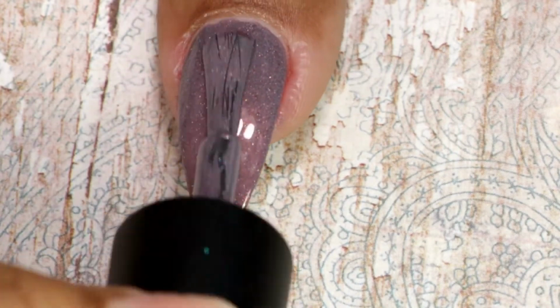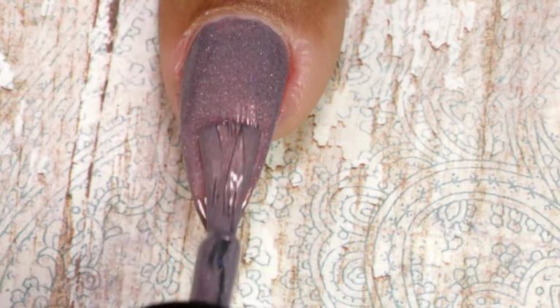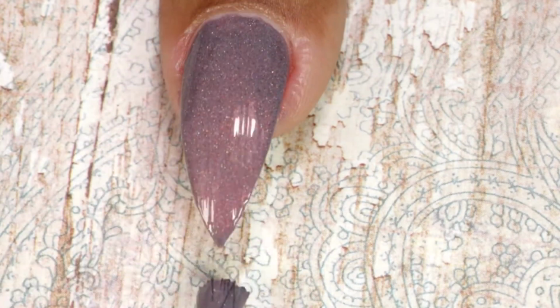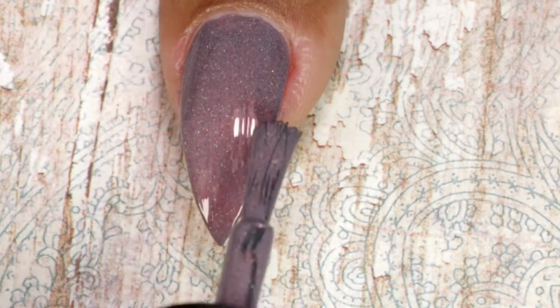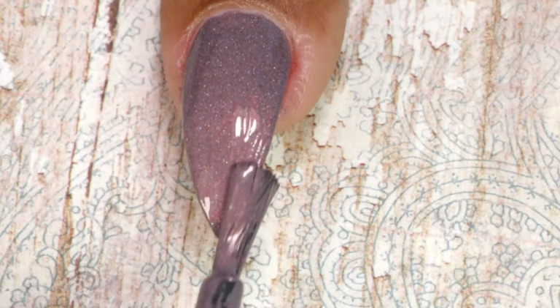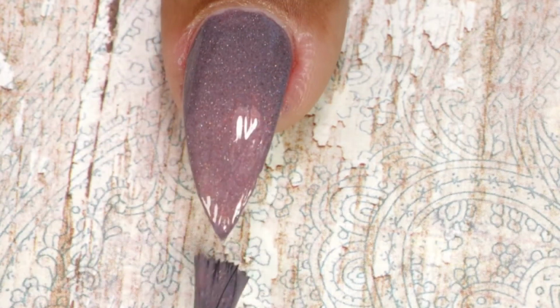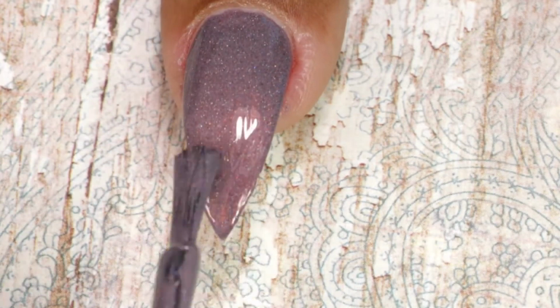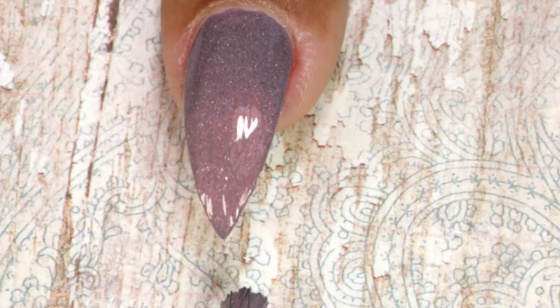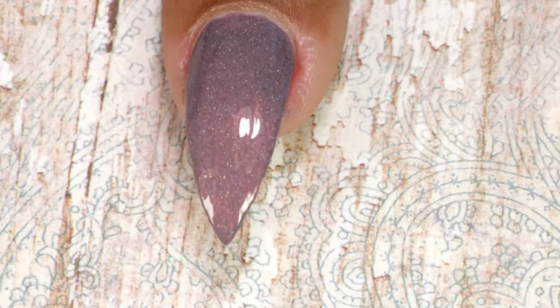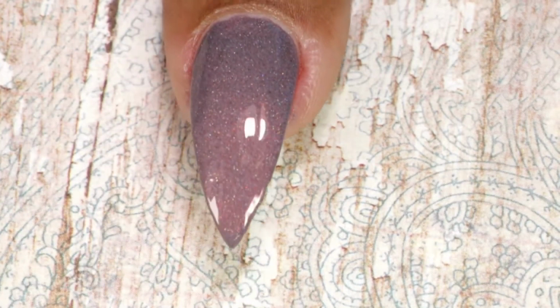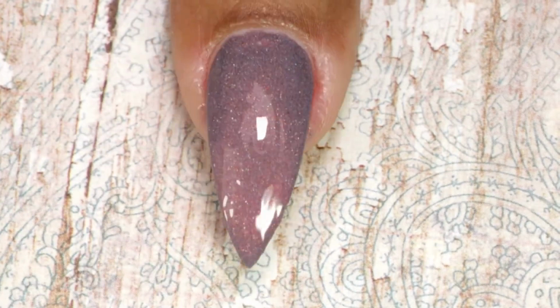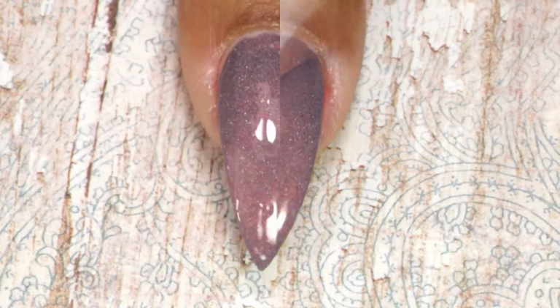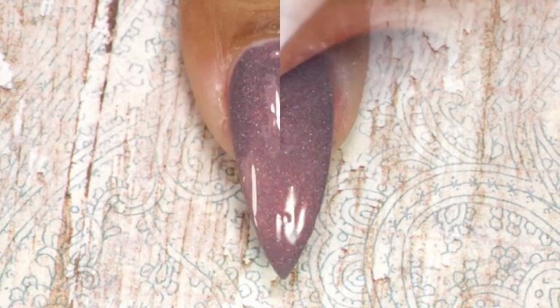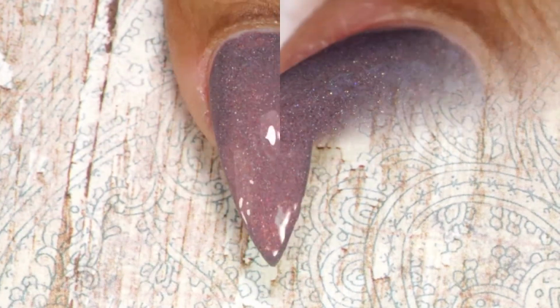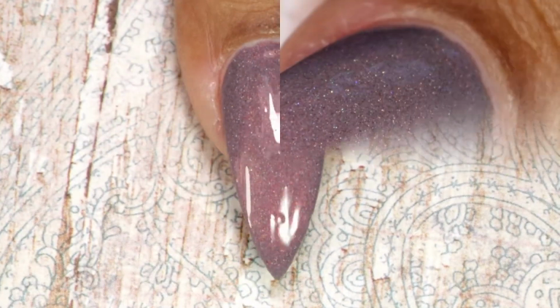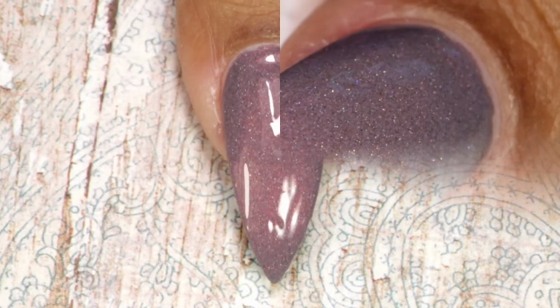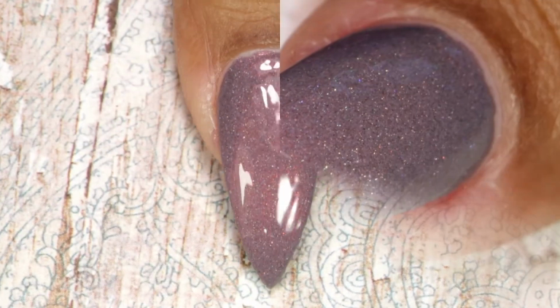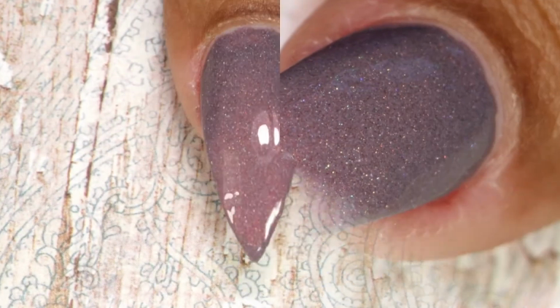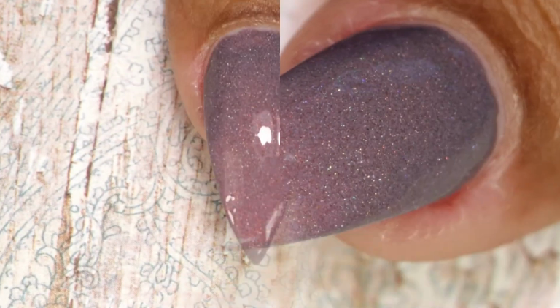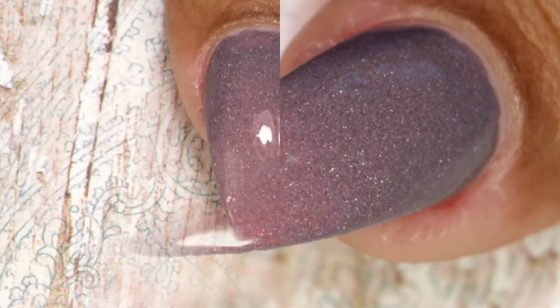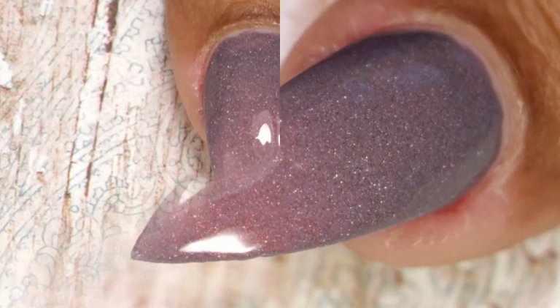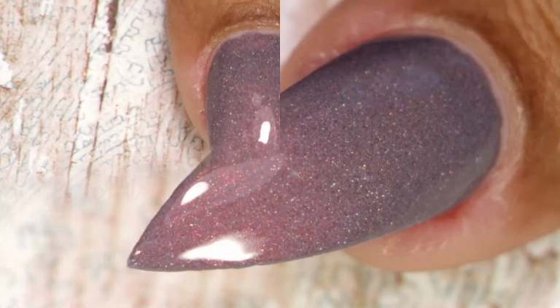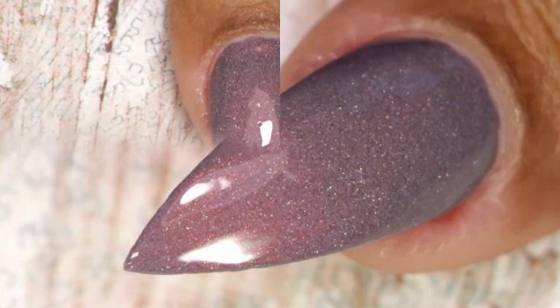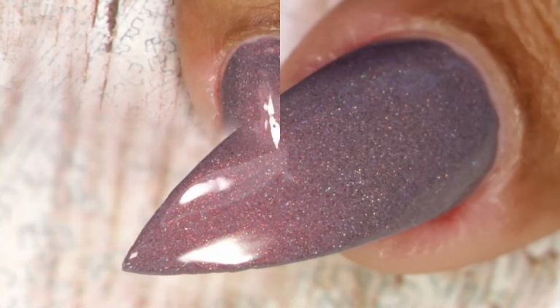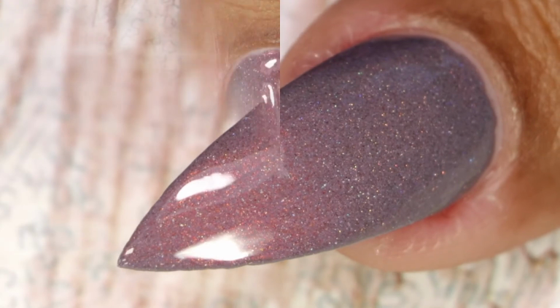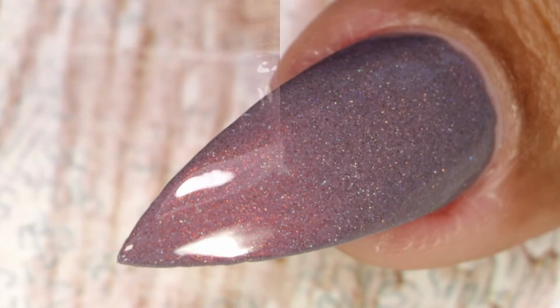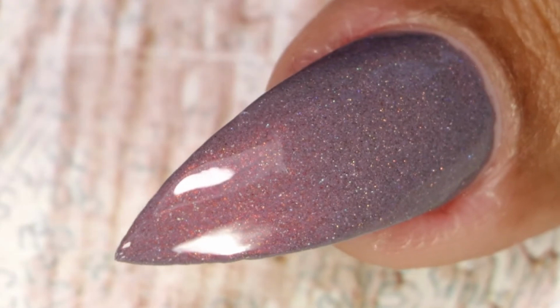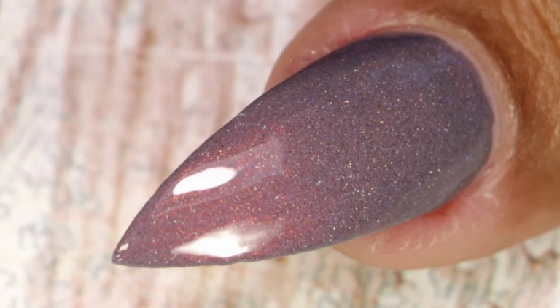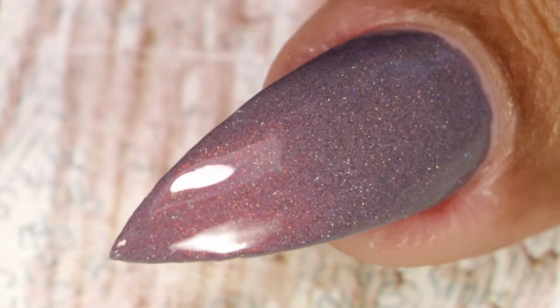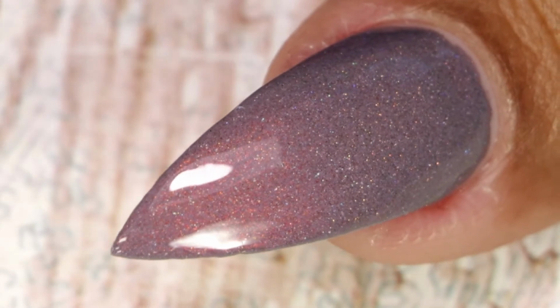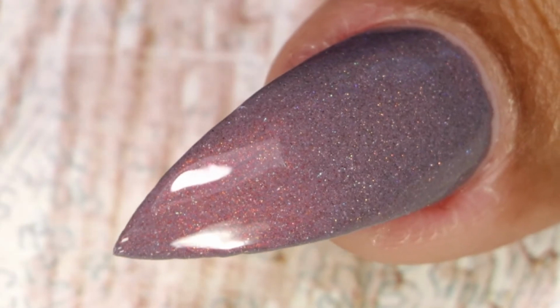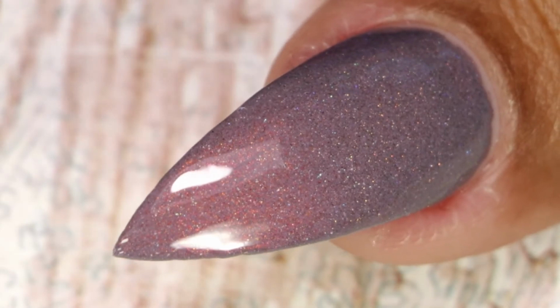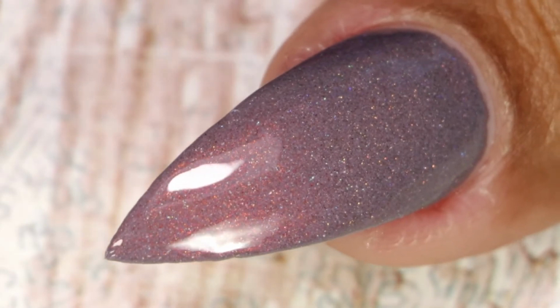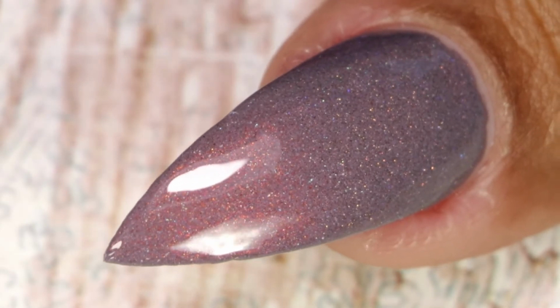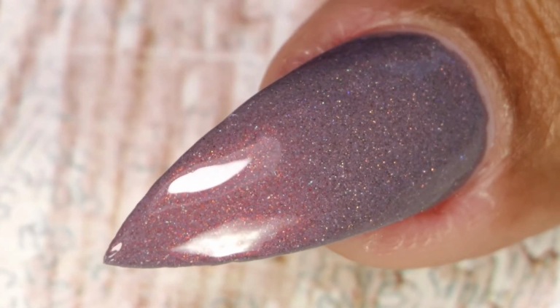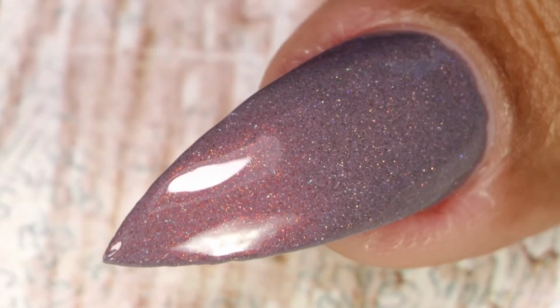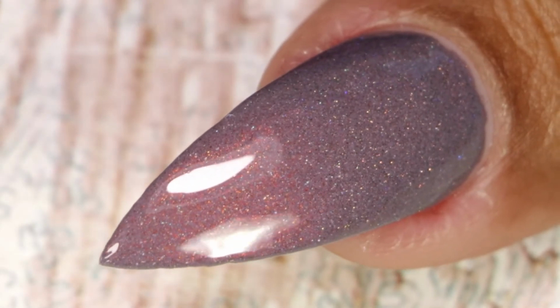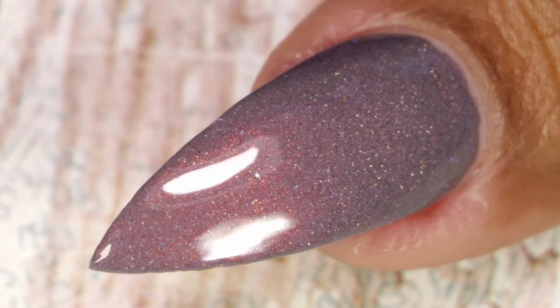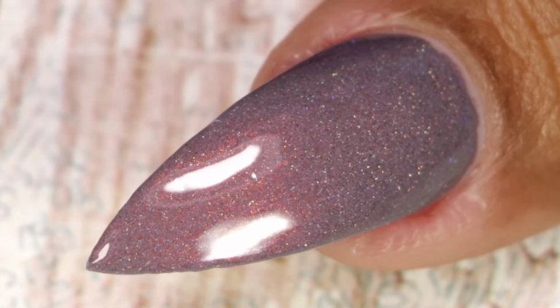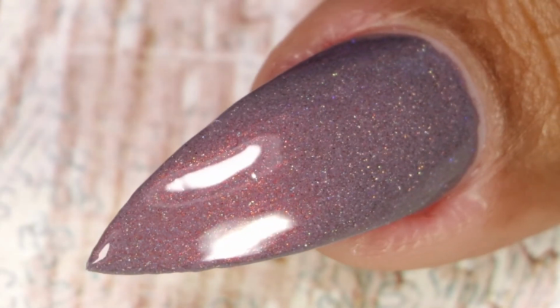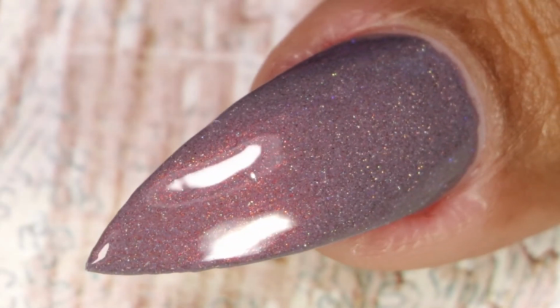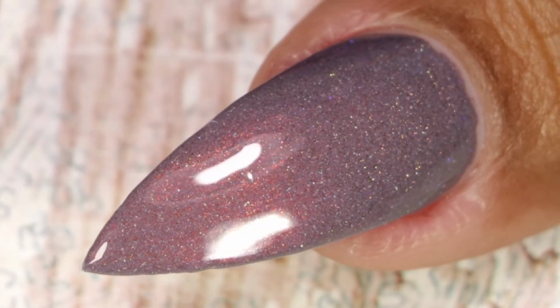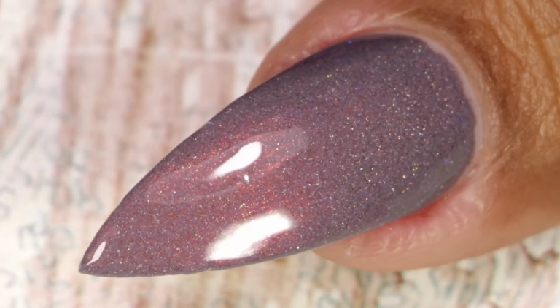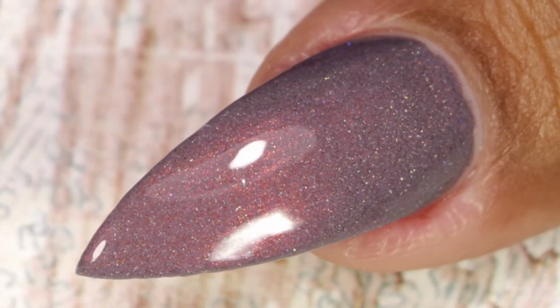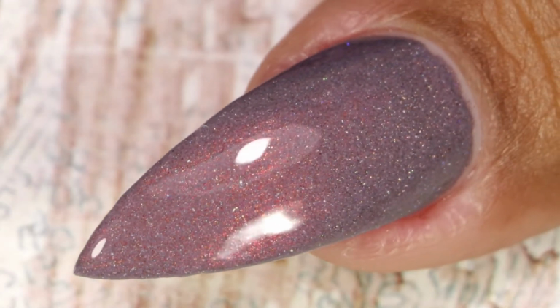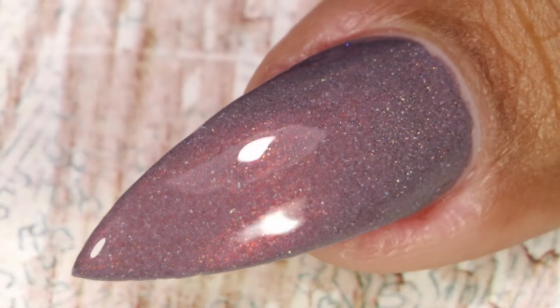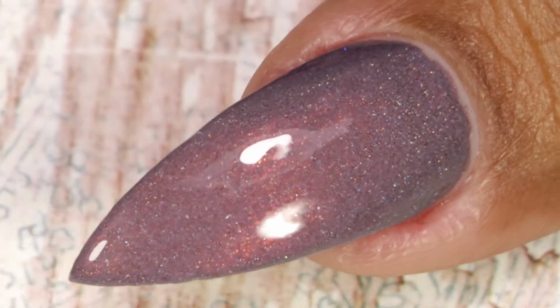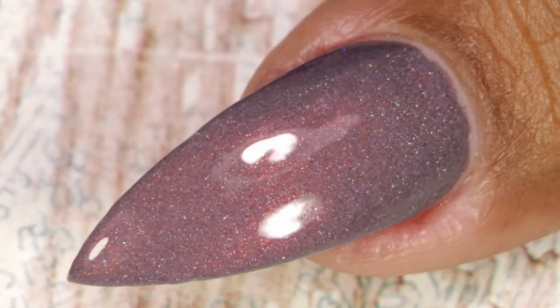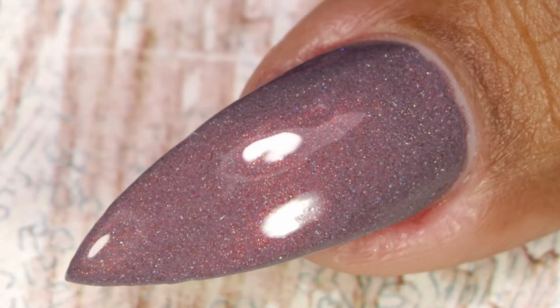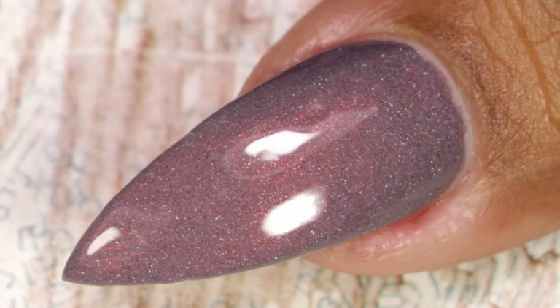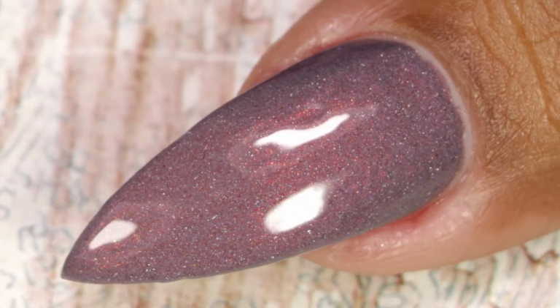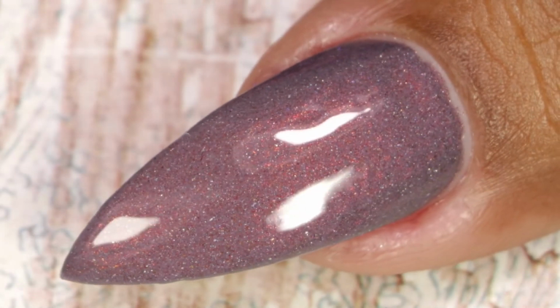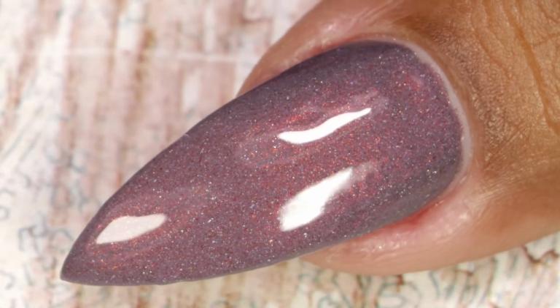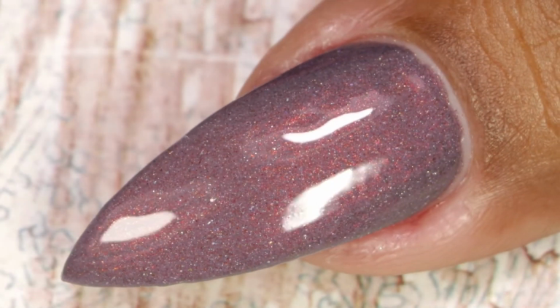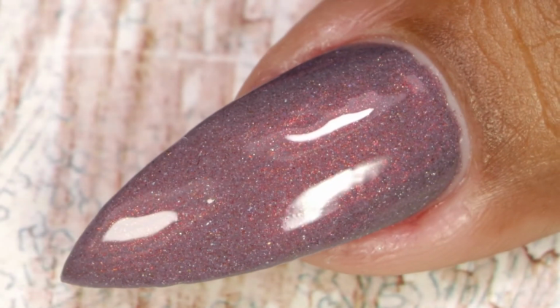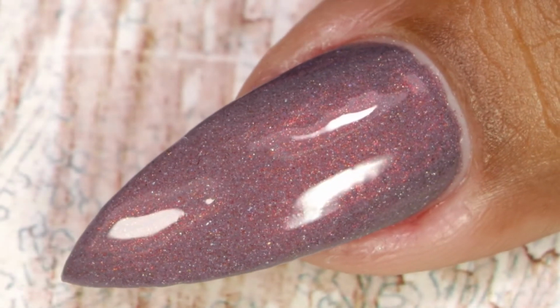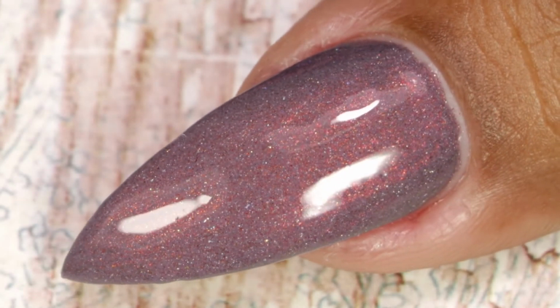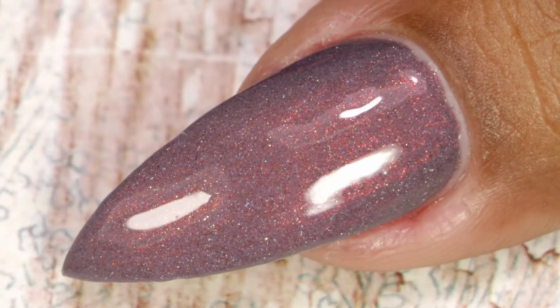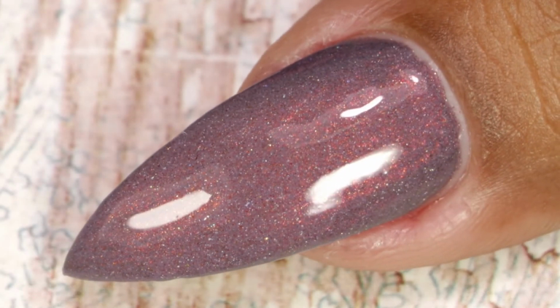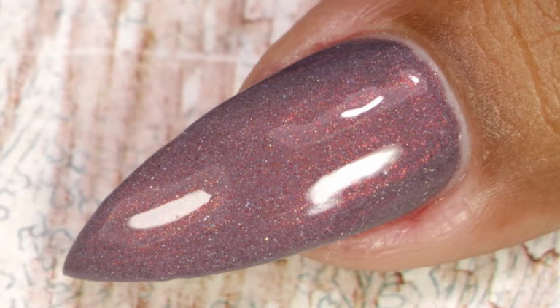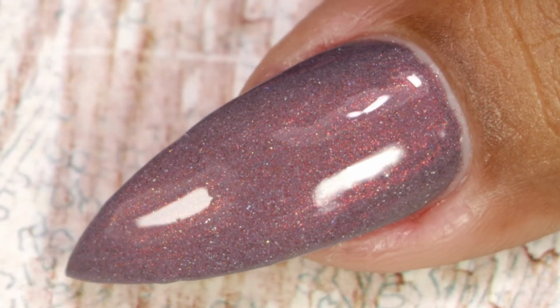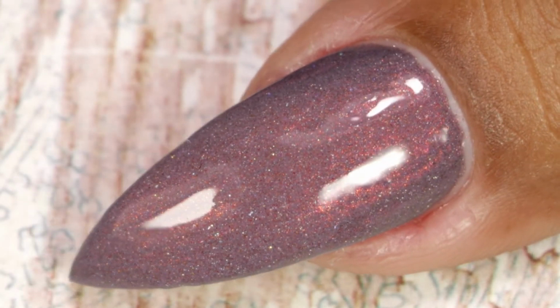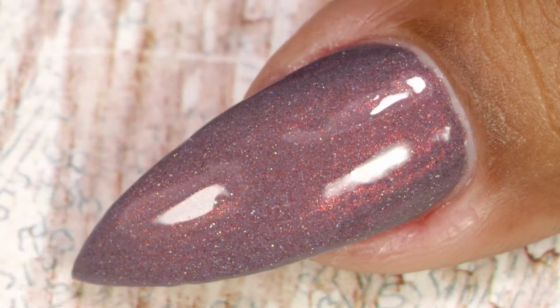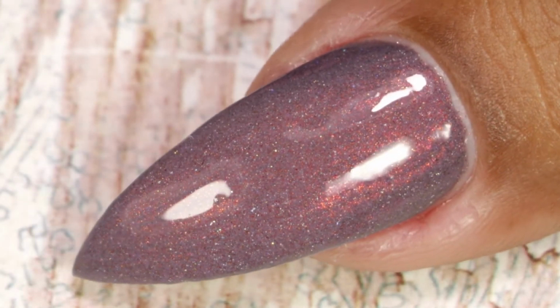This is the final look after top coat and clean up. Like I was saying, this is a very different color.